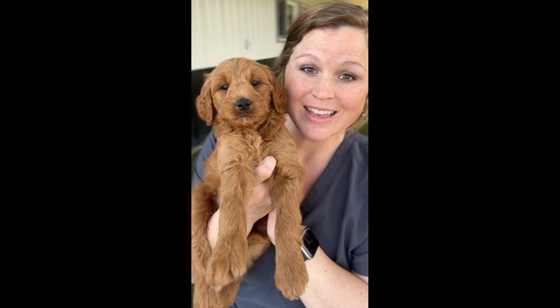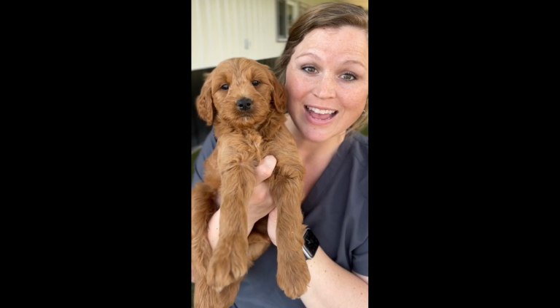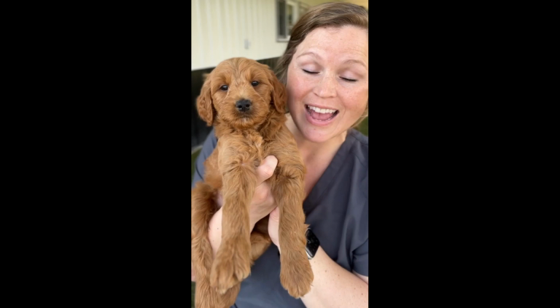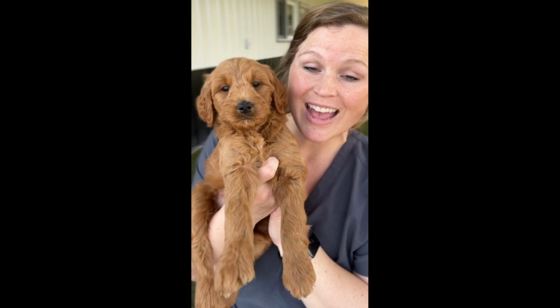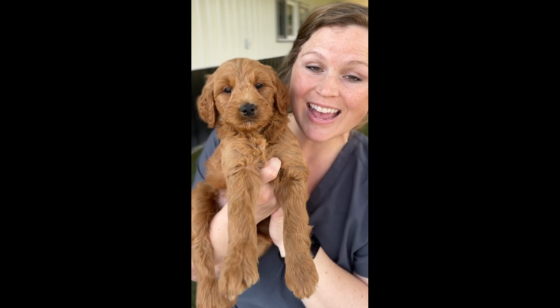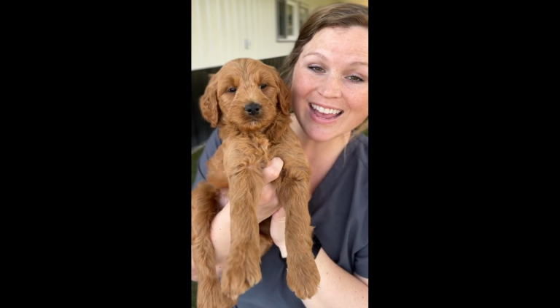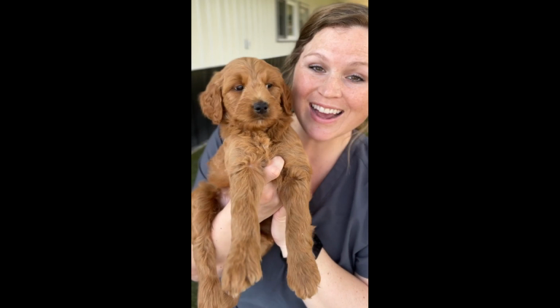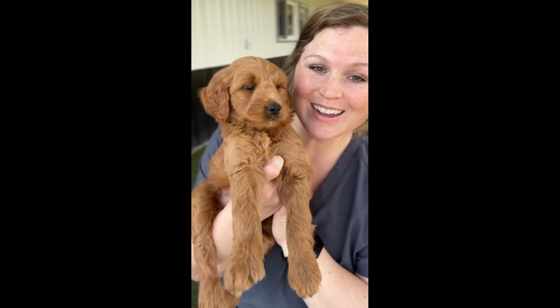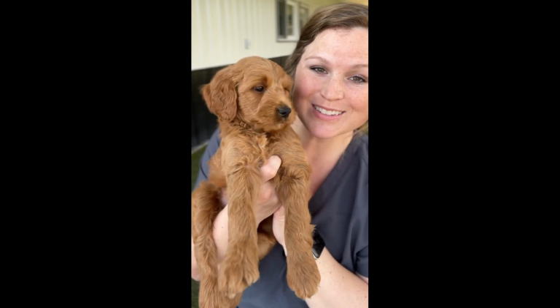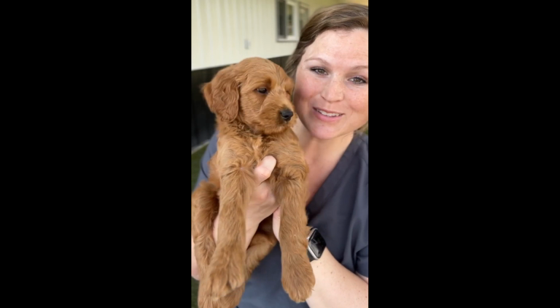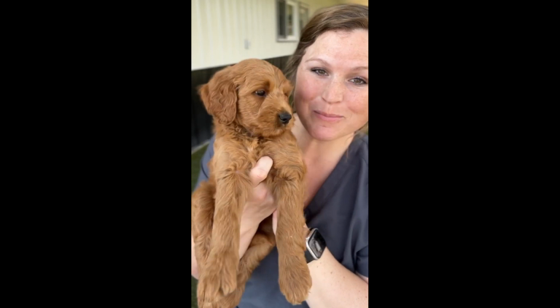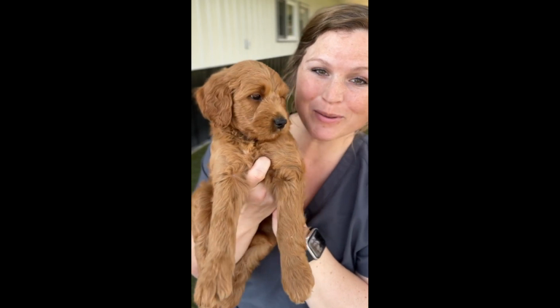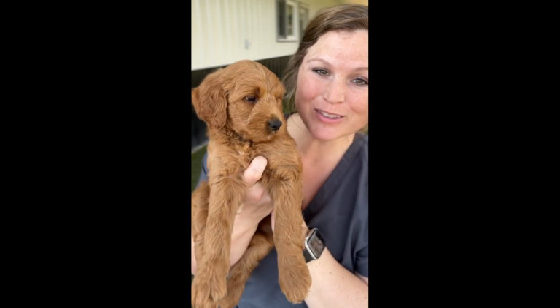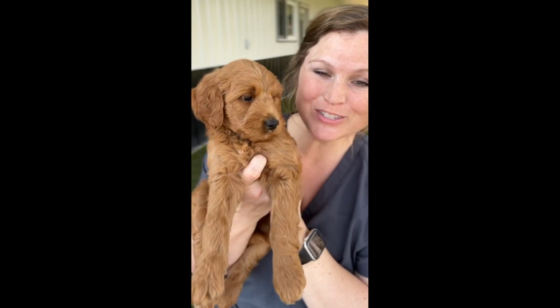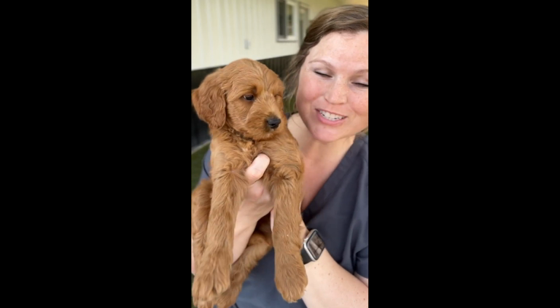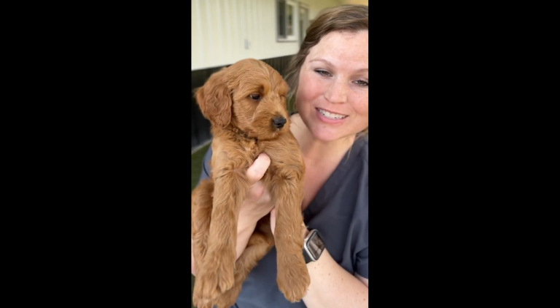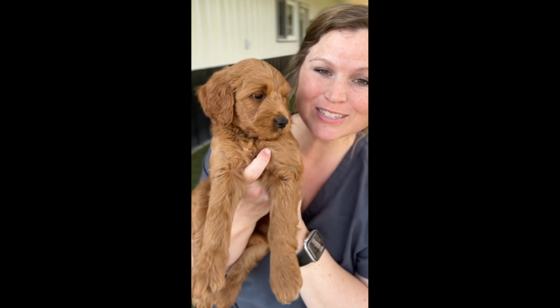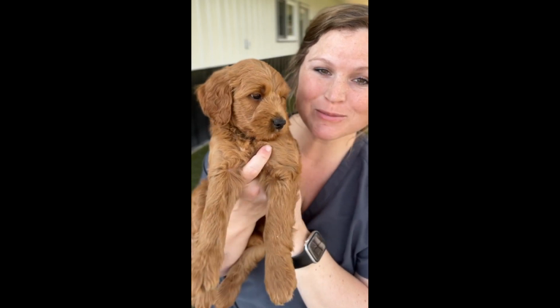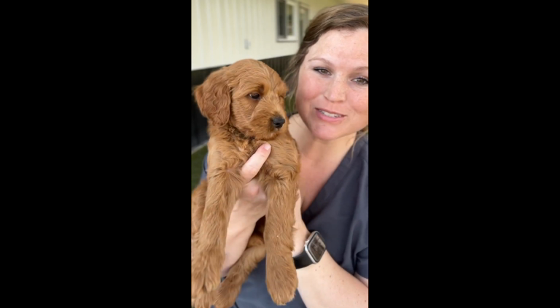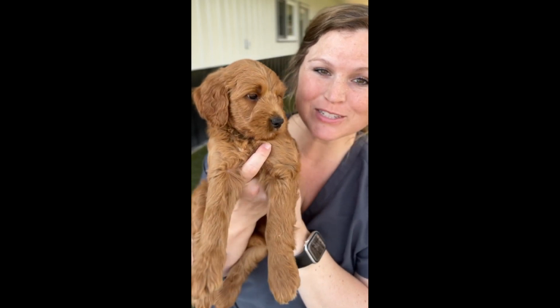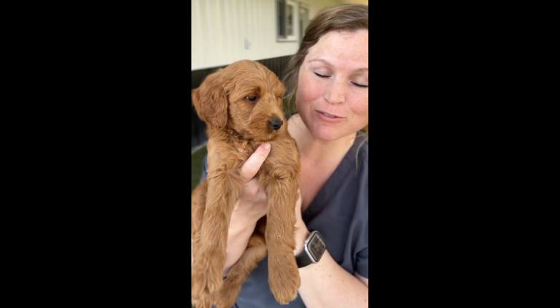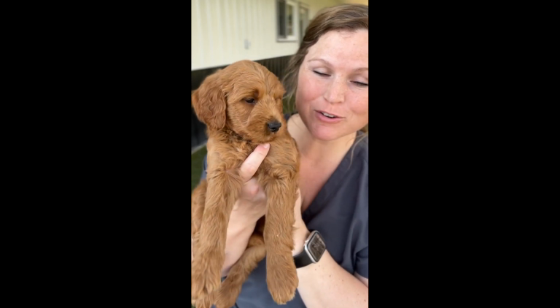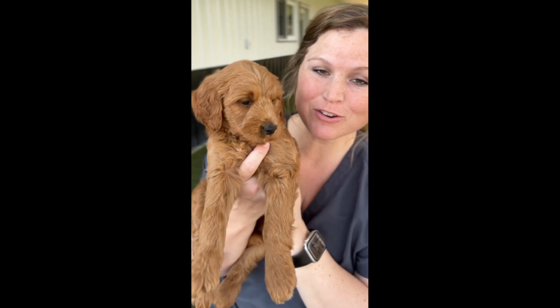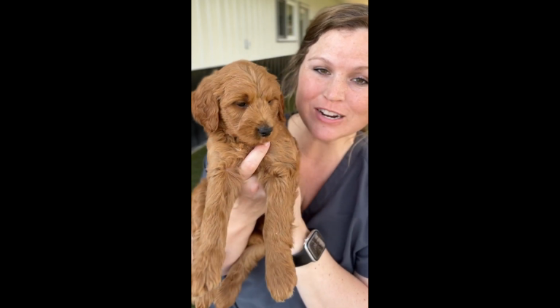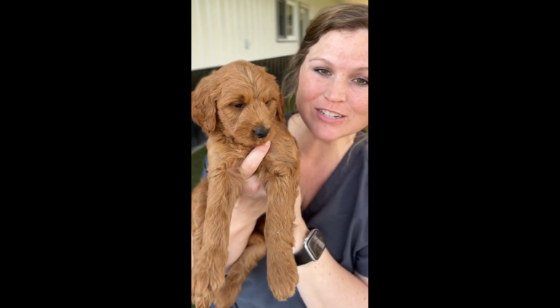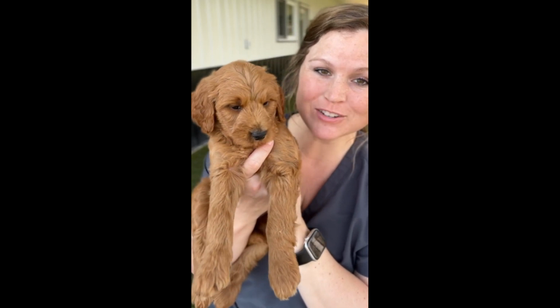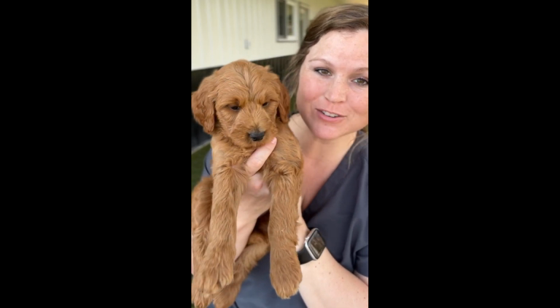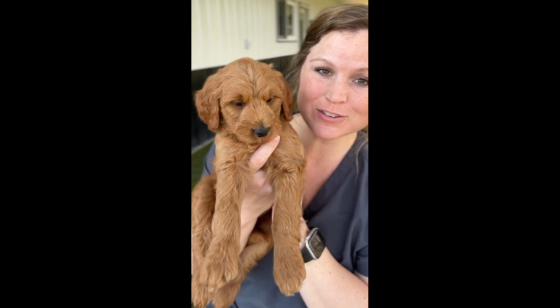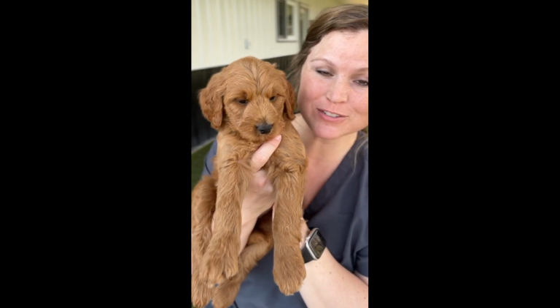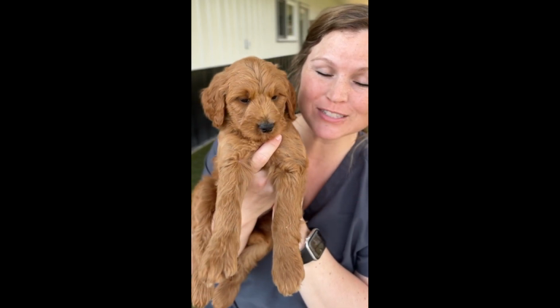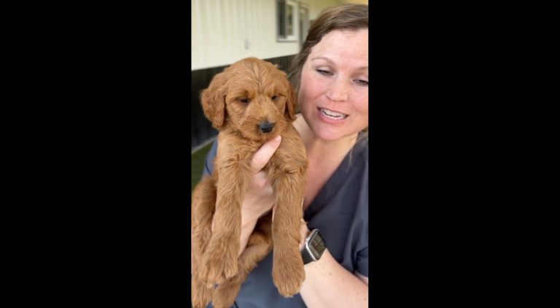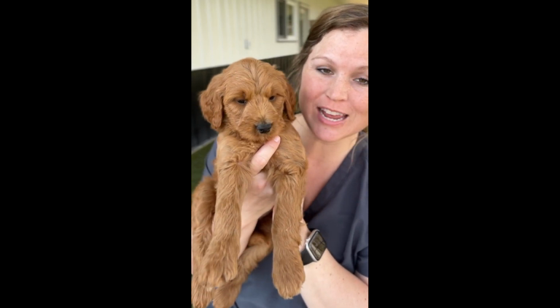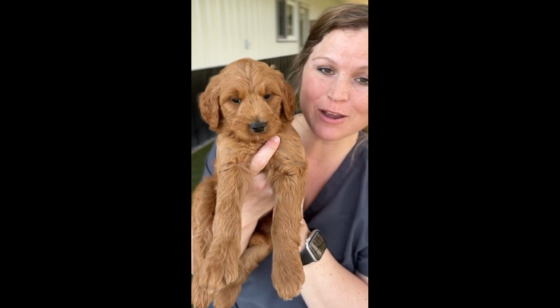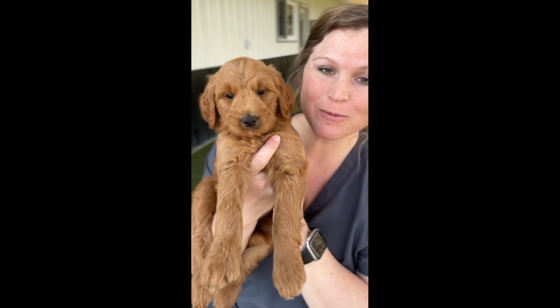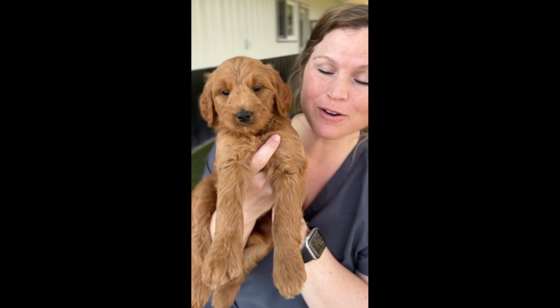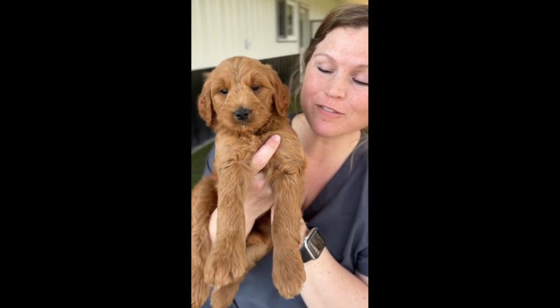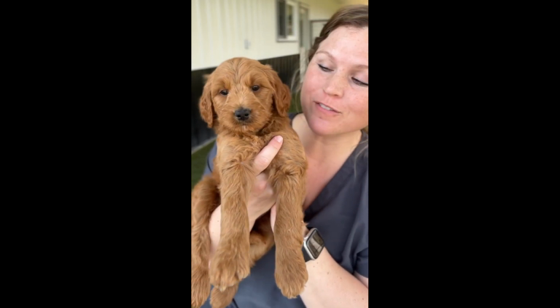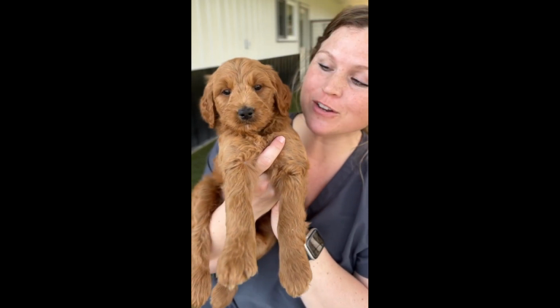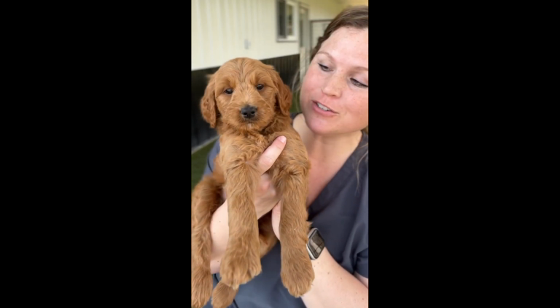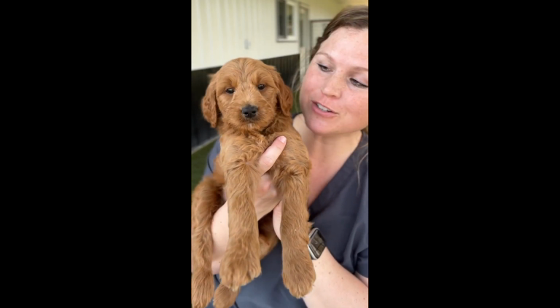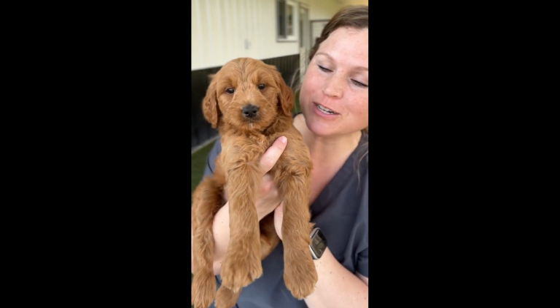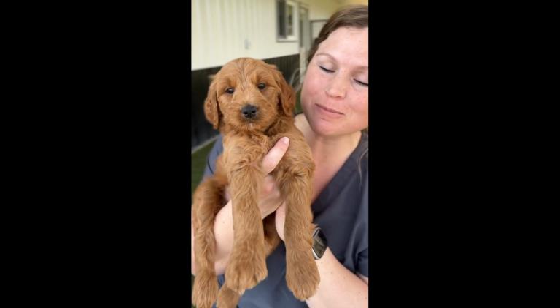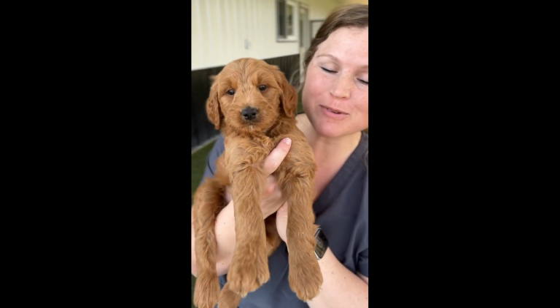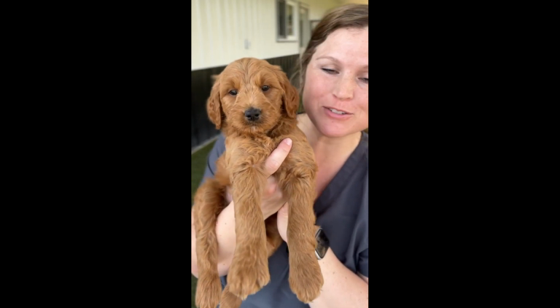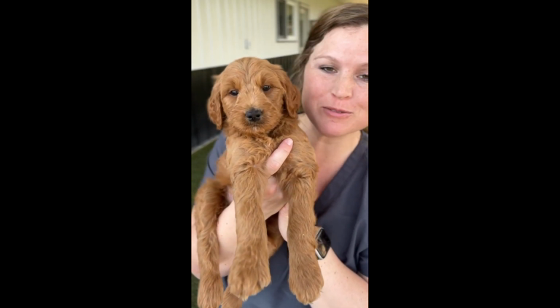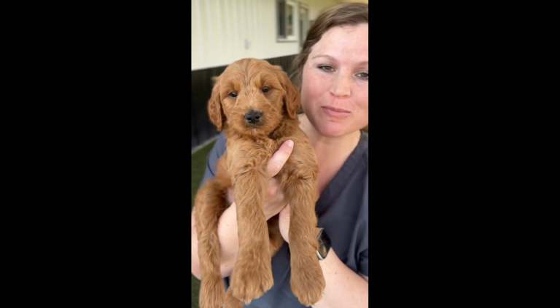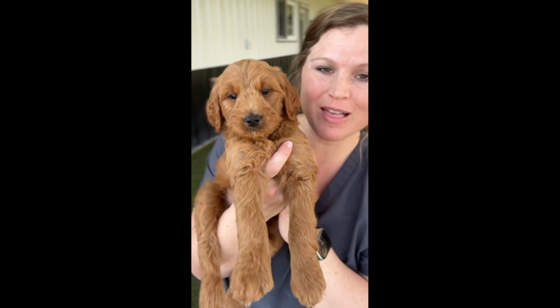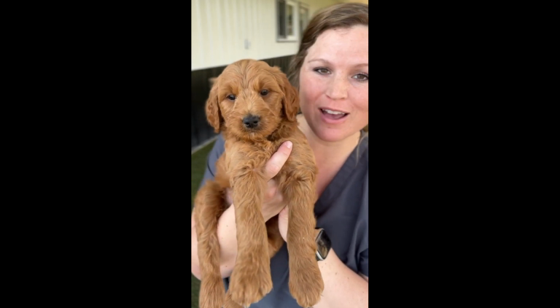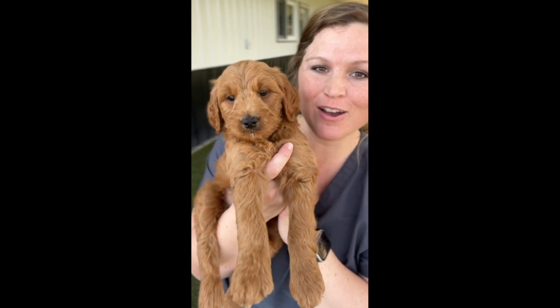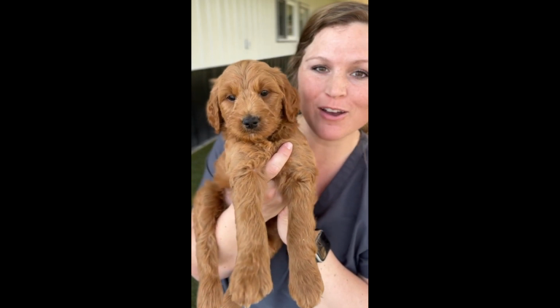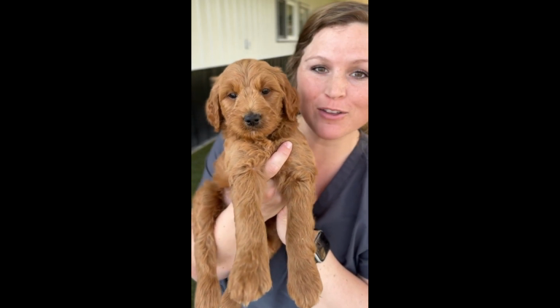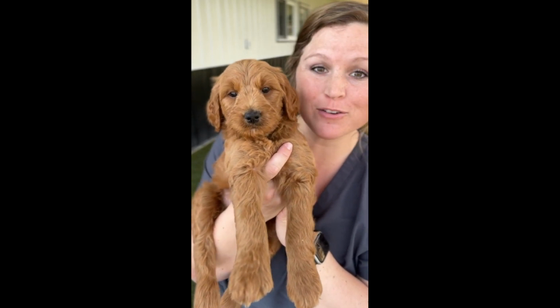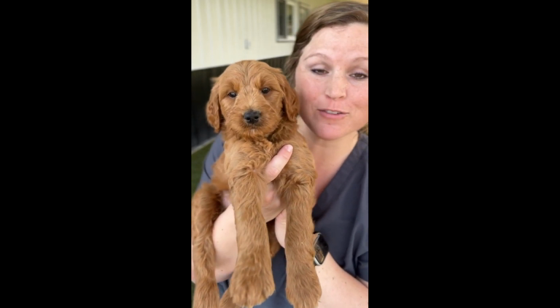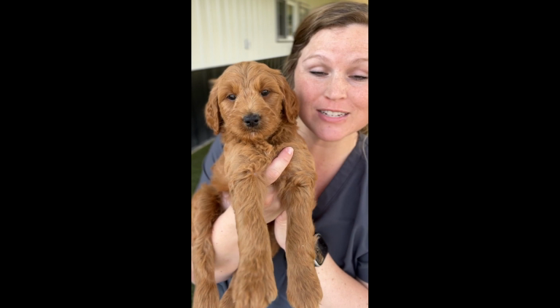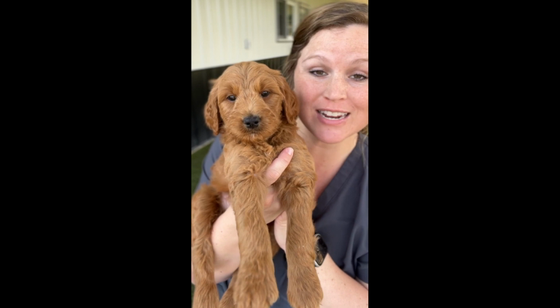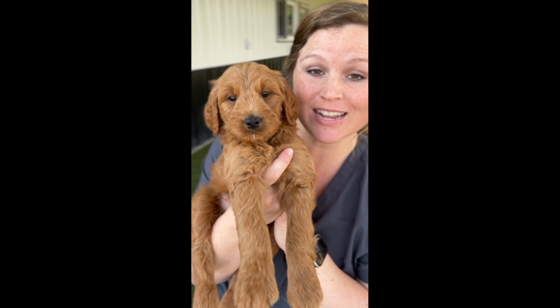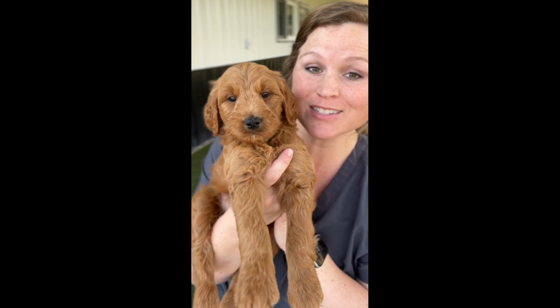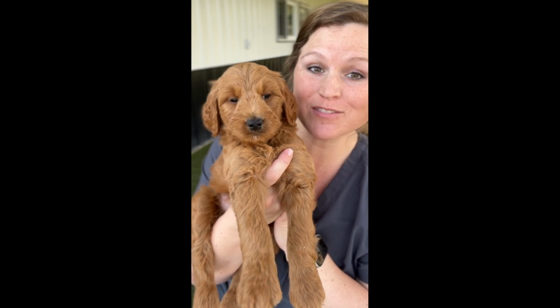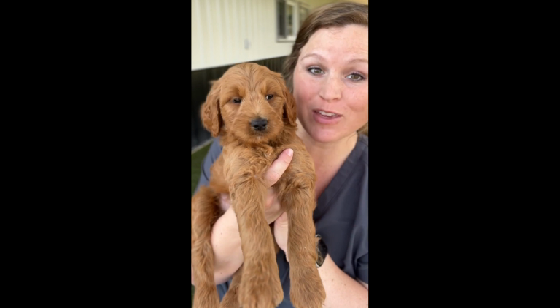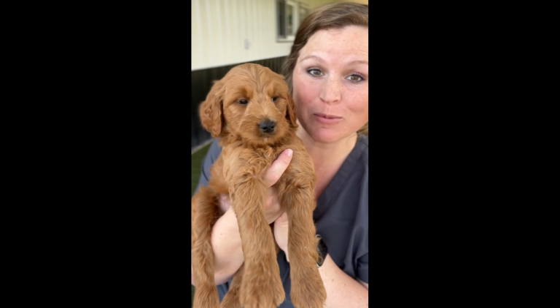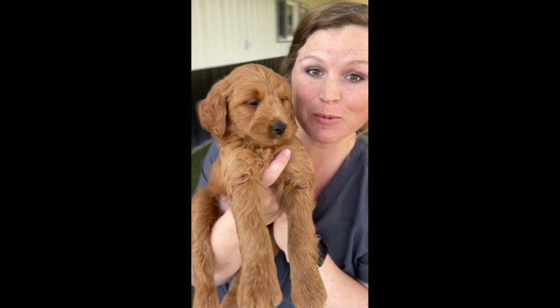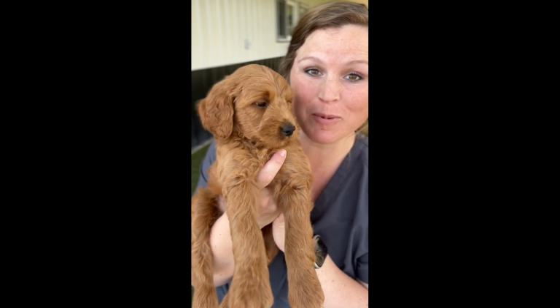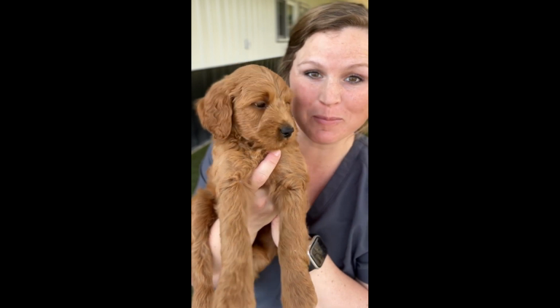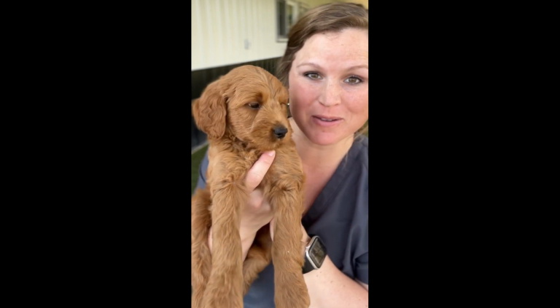Hey guys, Billie Jean here with Silver Creek Doodles. Today we are featuring Mr. Black Collar for today's available puppy.